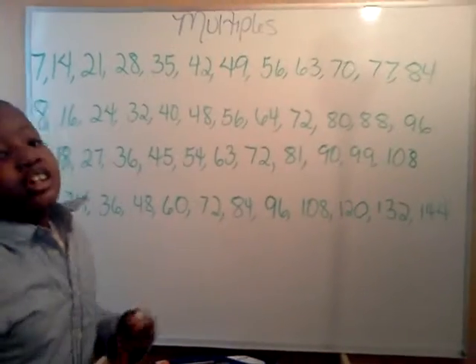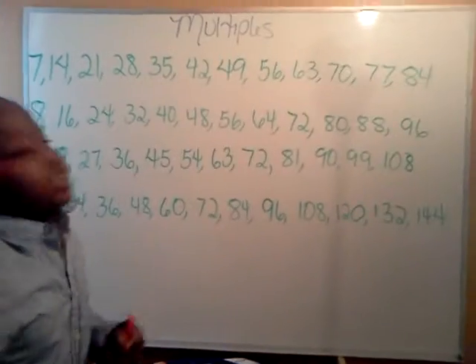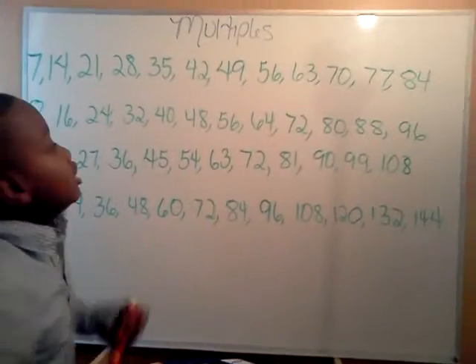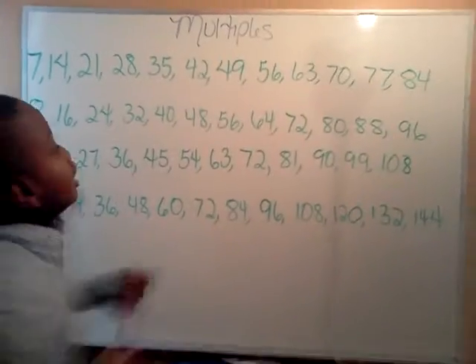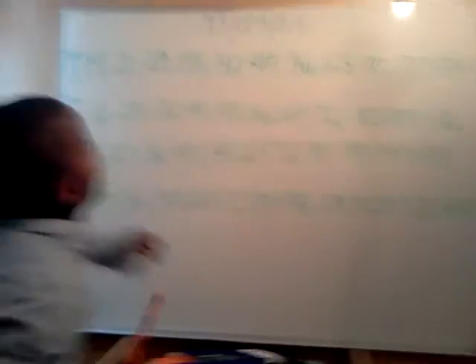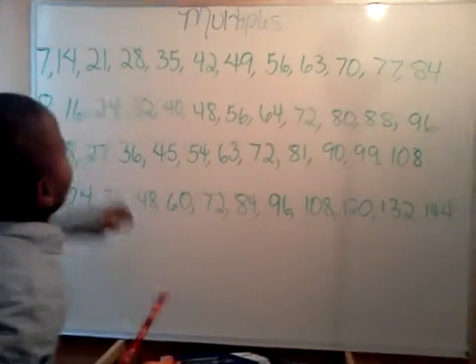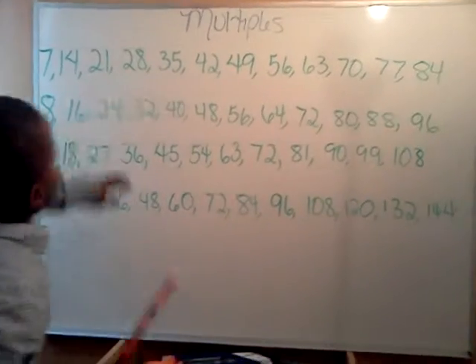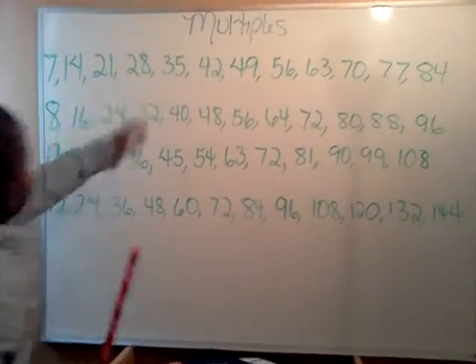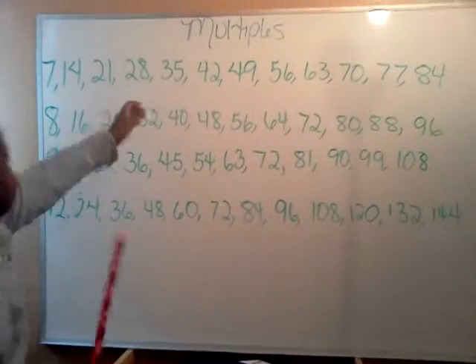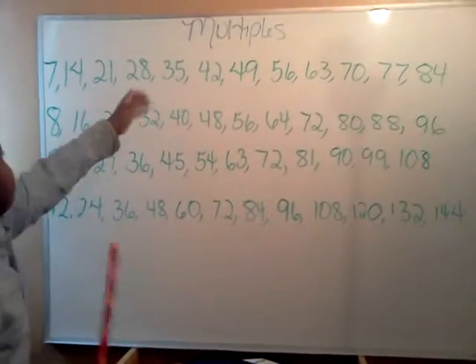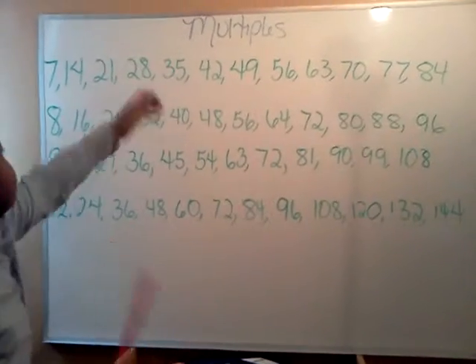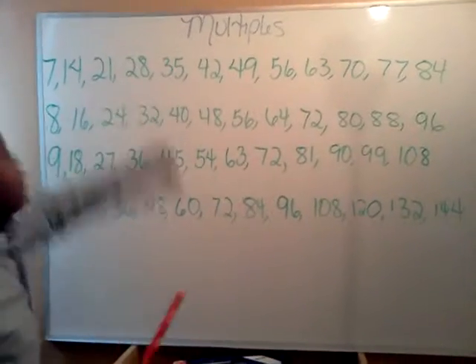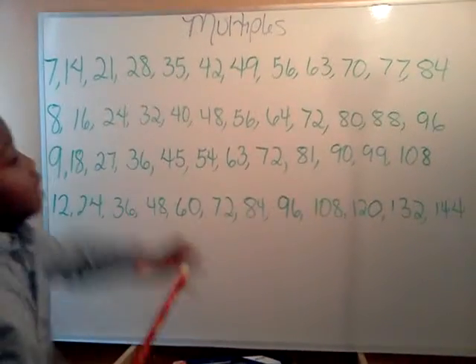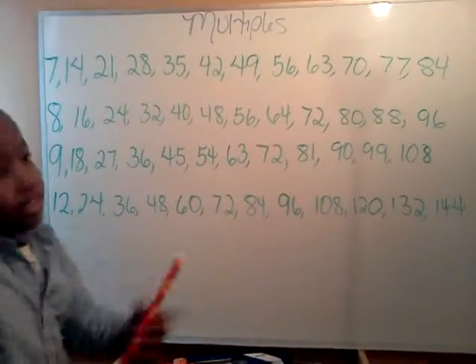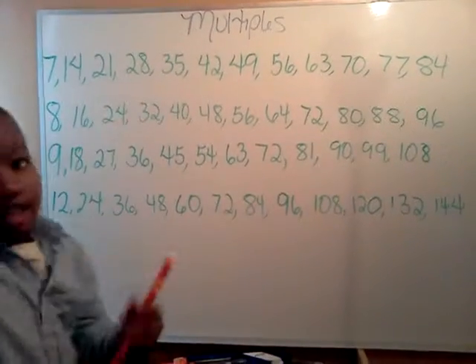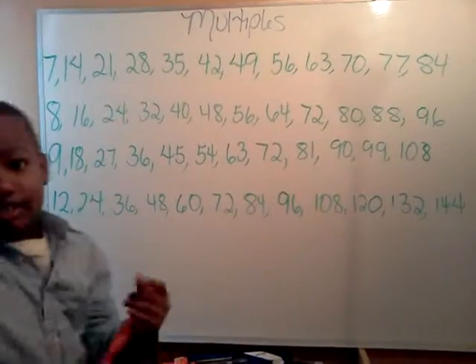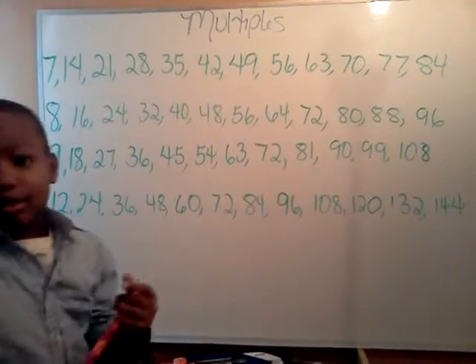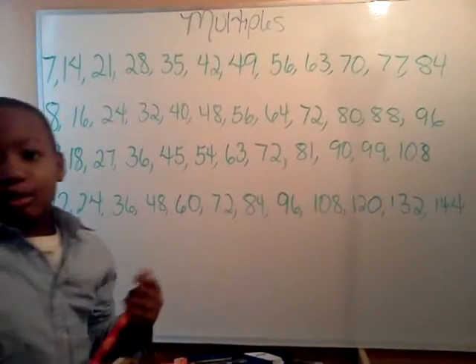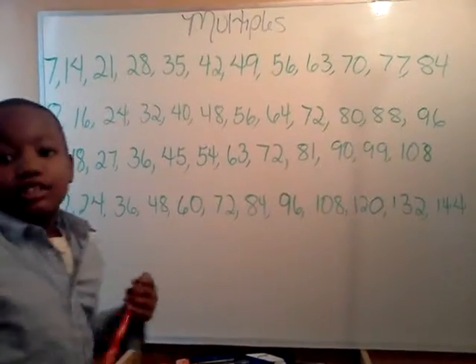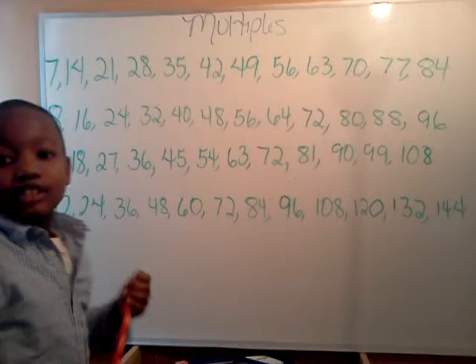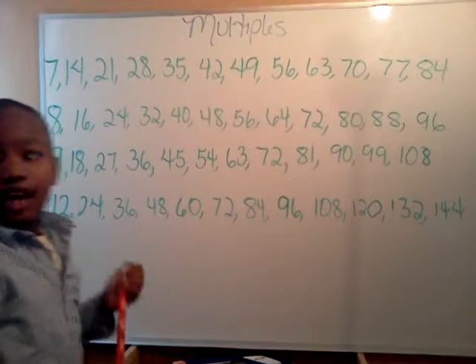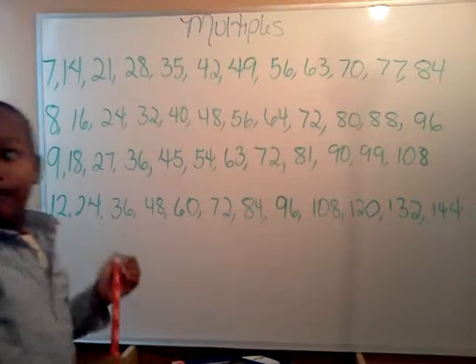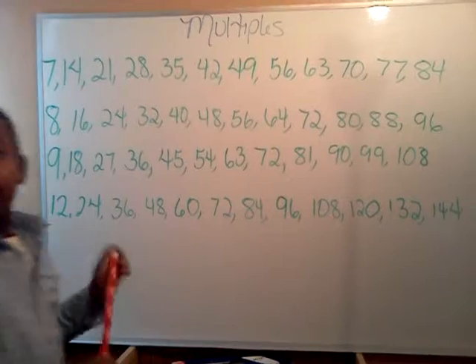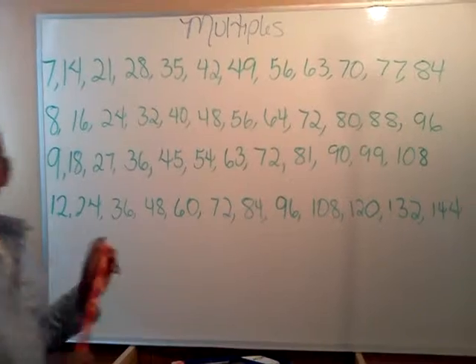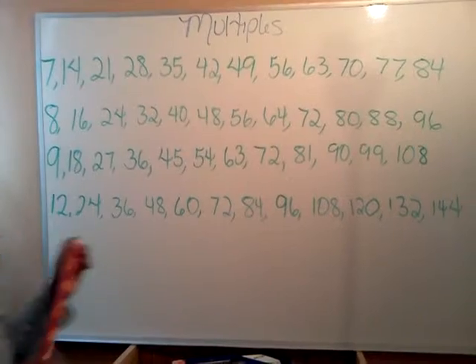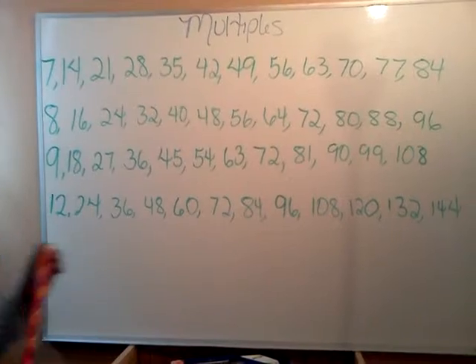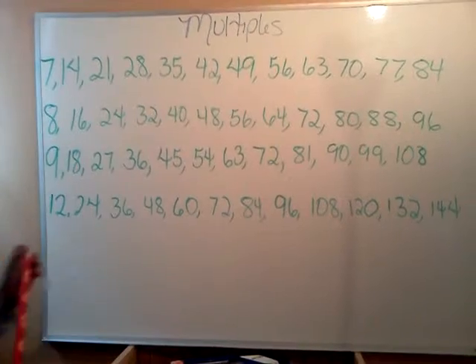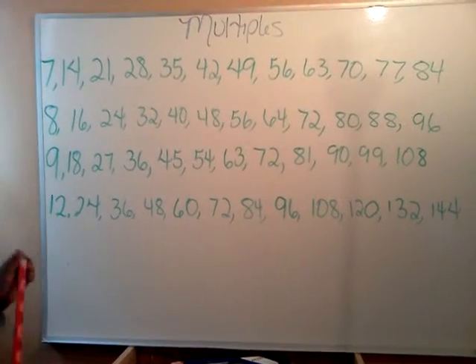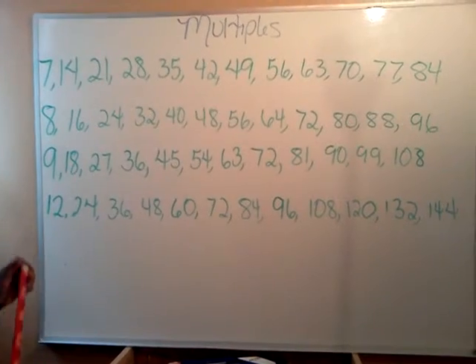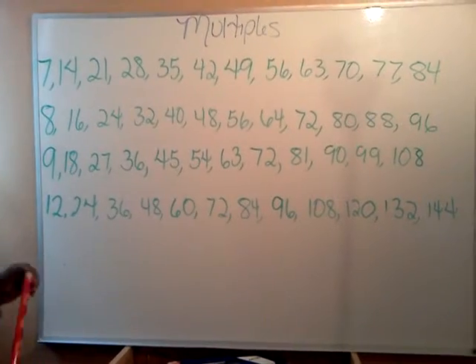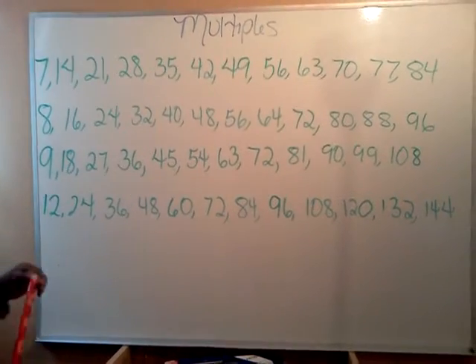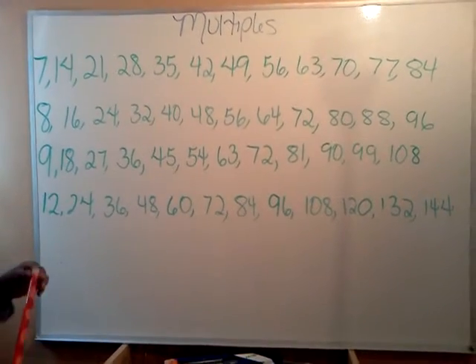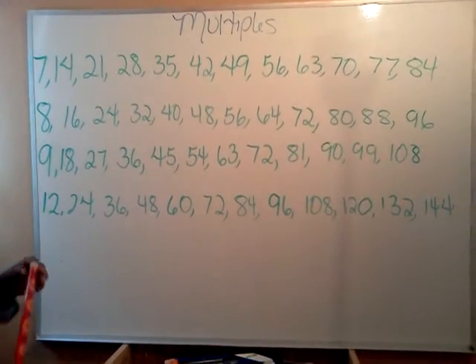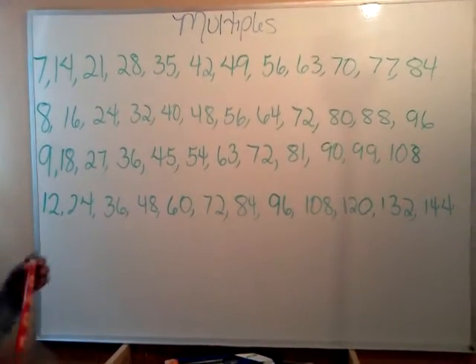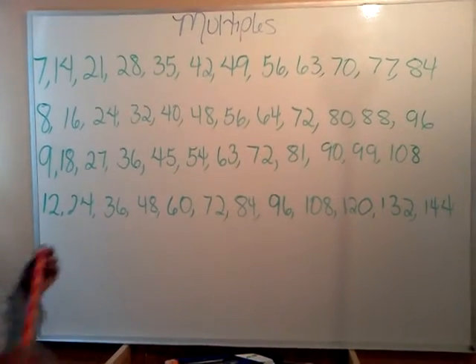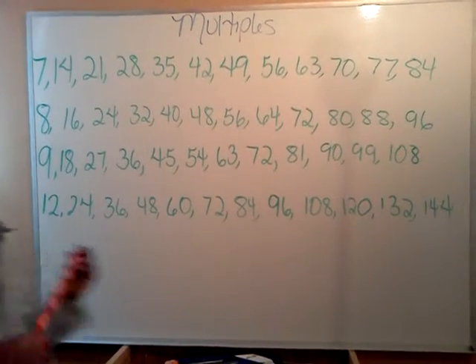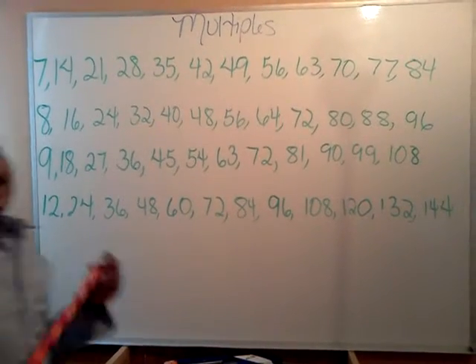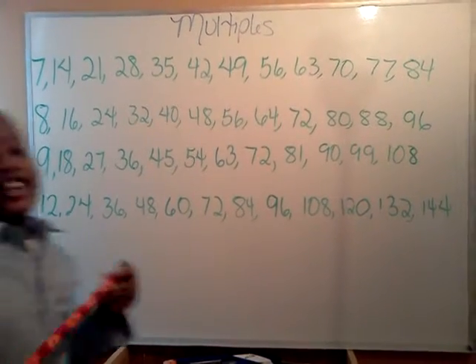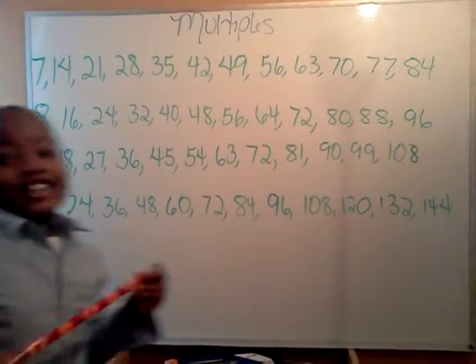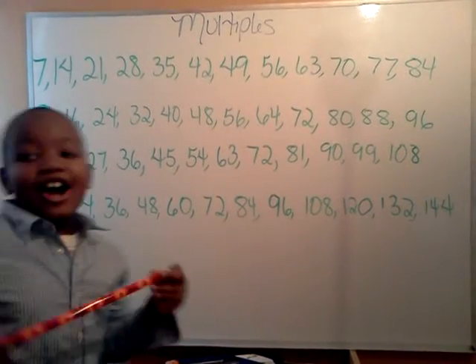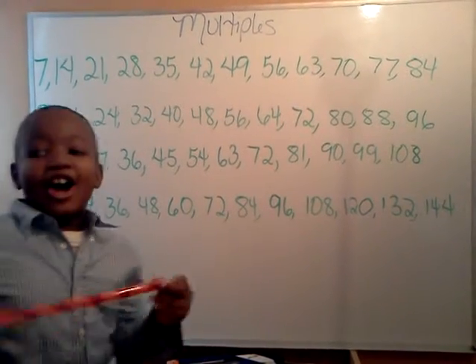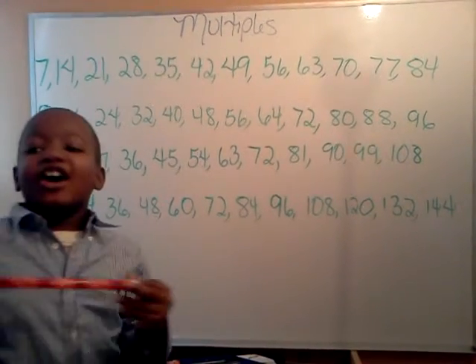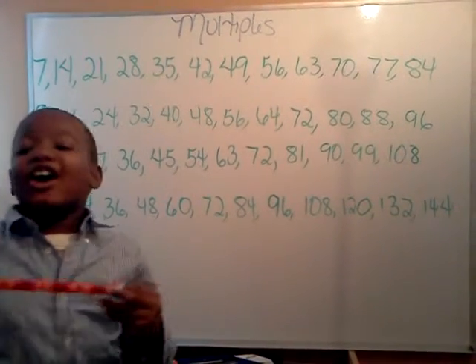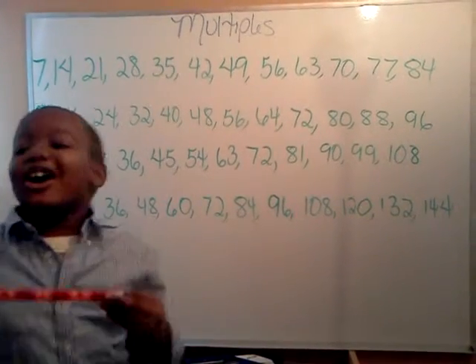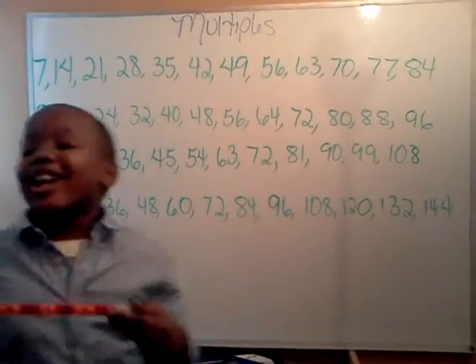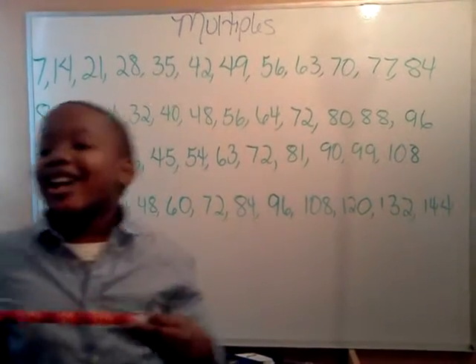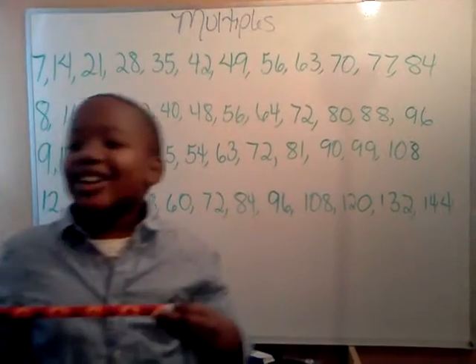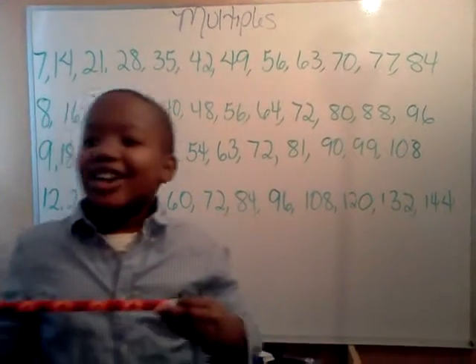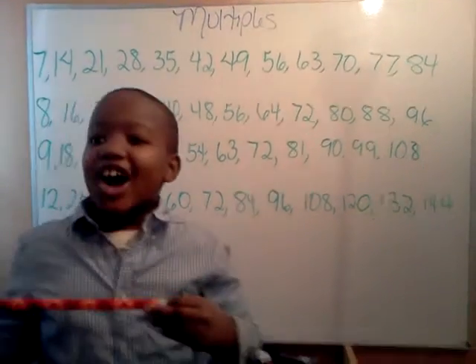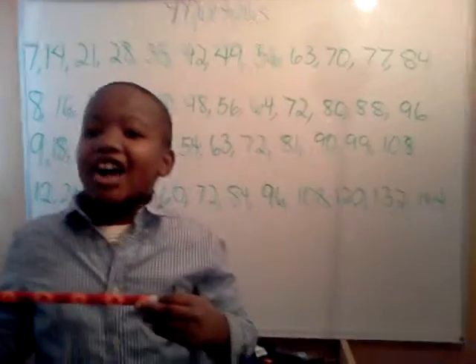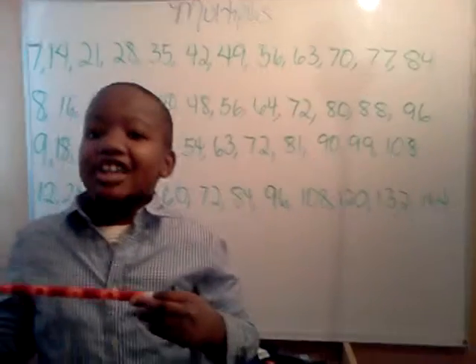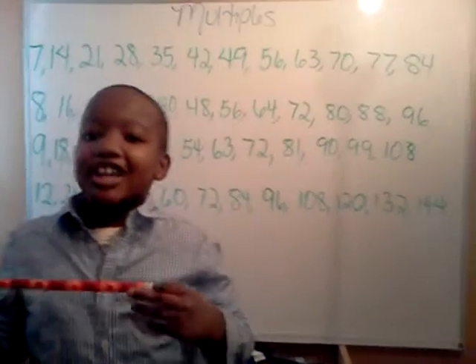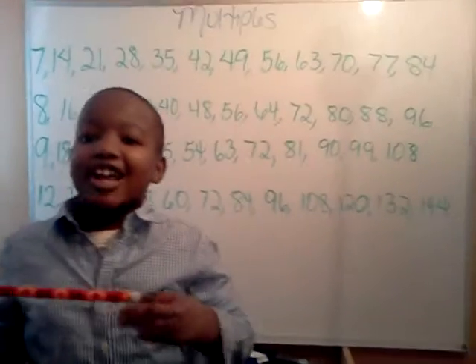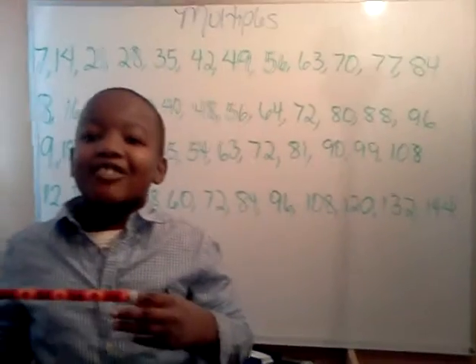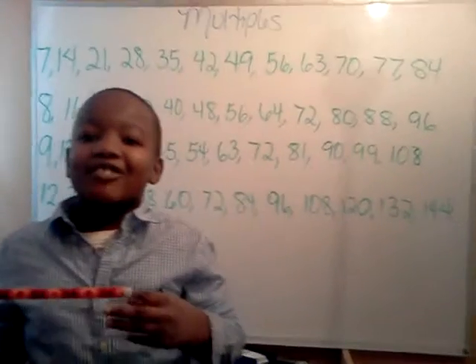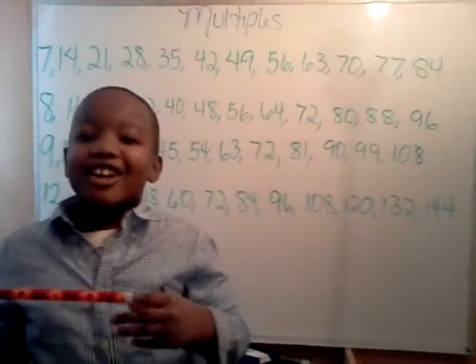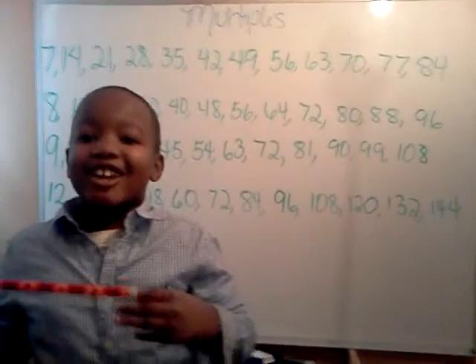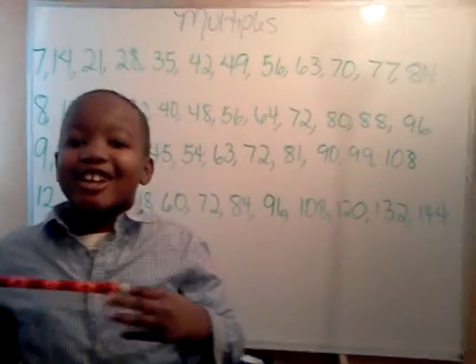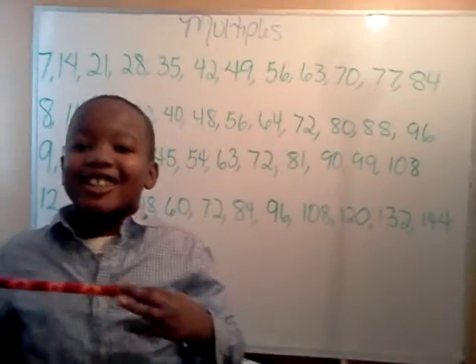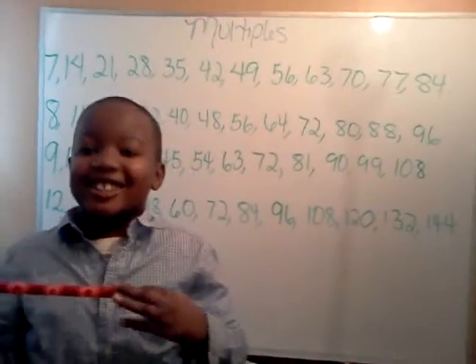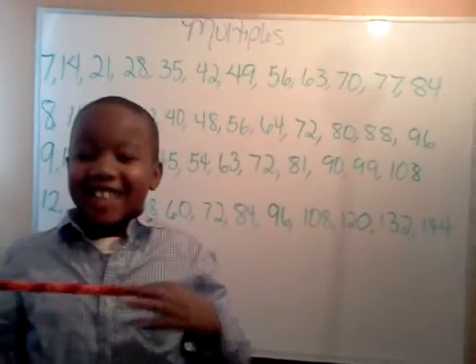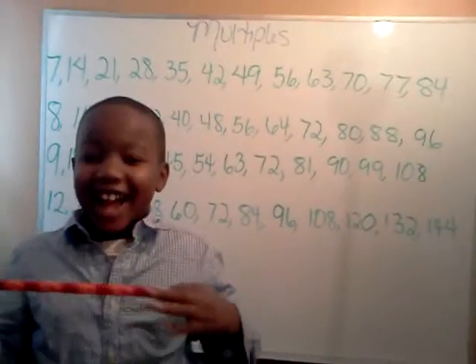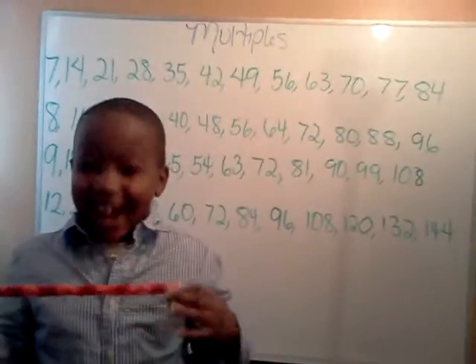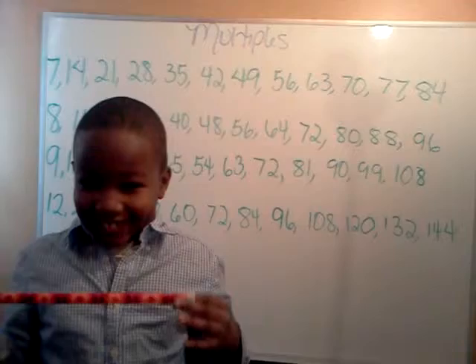Wow, these are the multiples of 8. Here y'all, here y'all can figure this out.